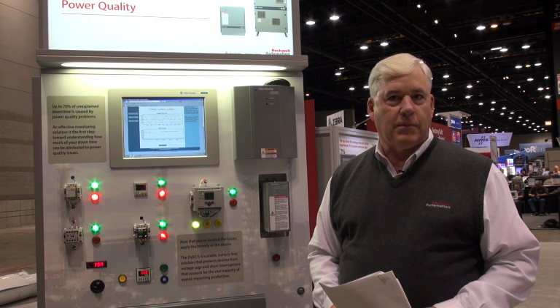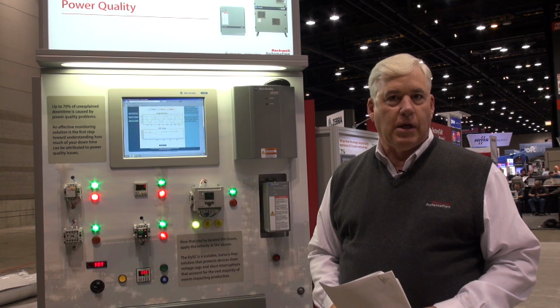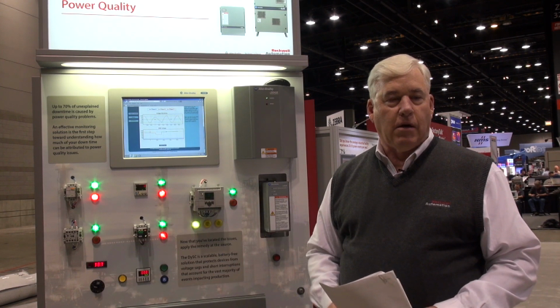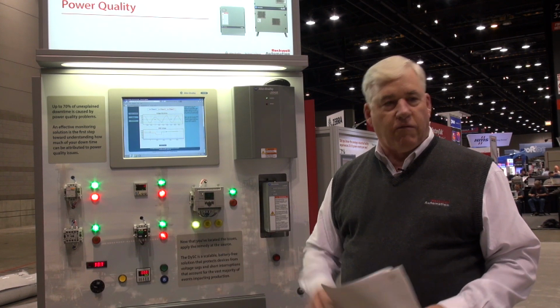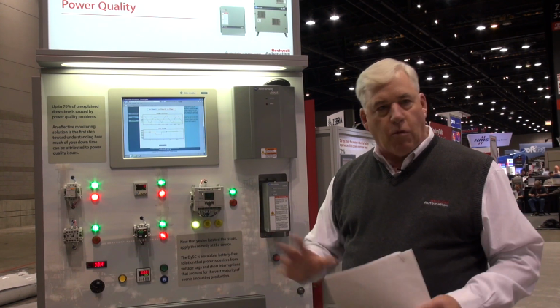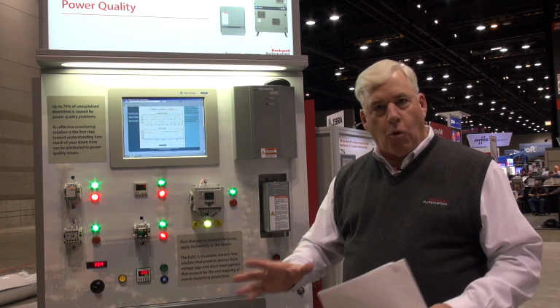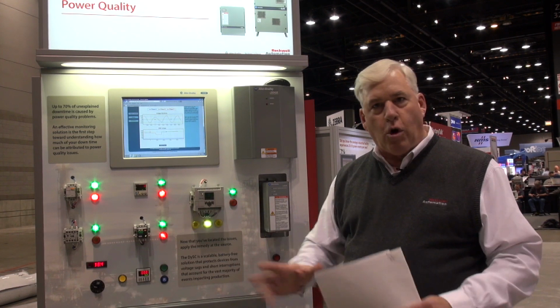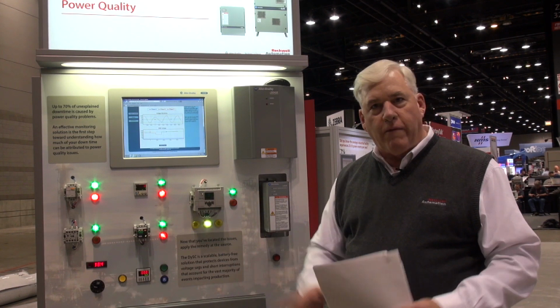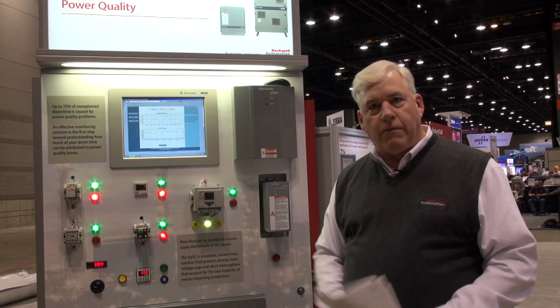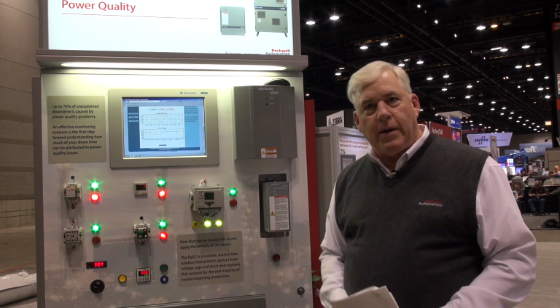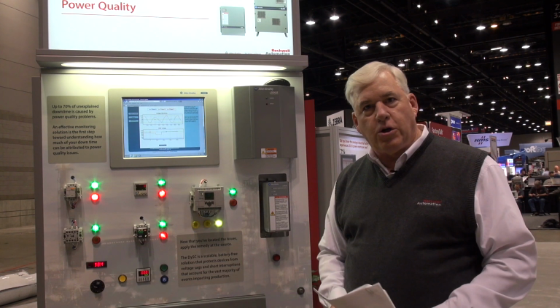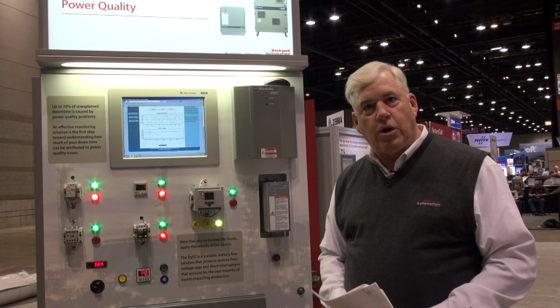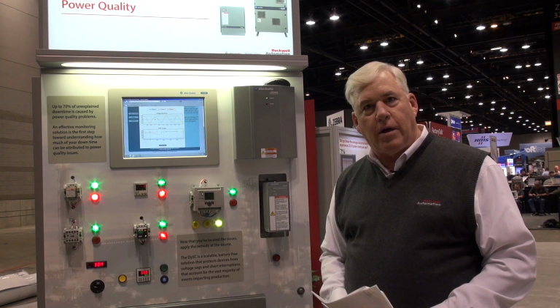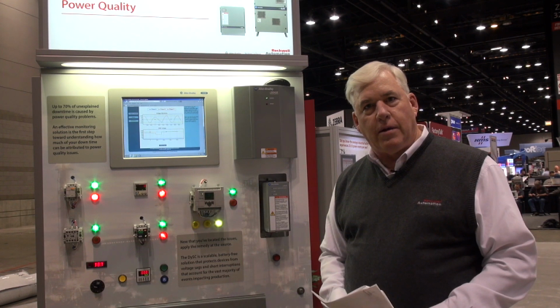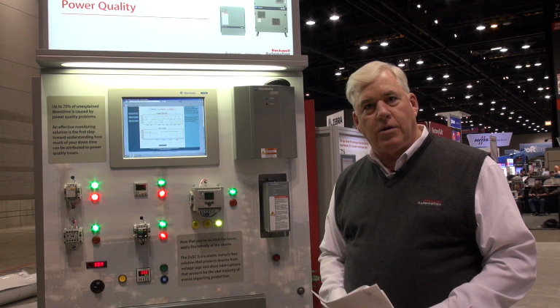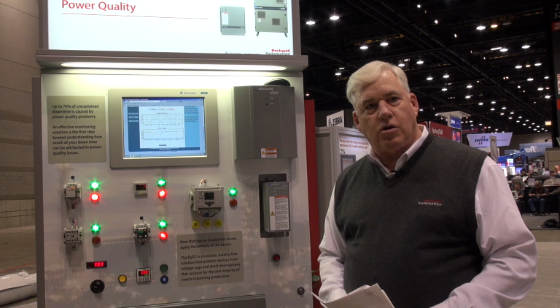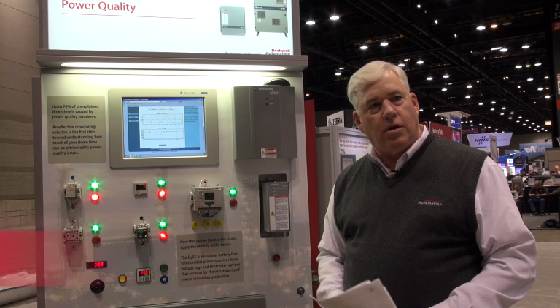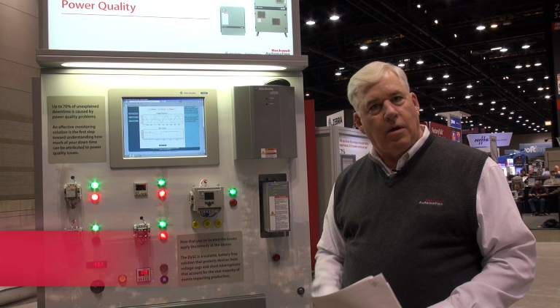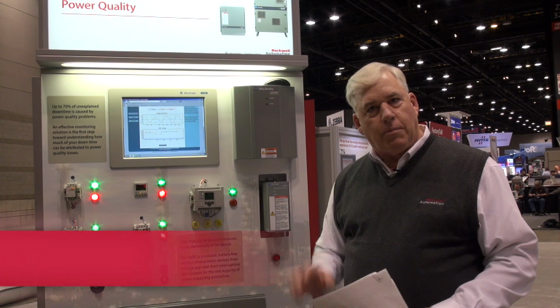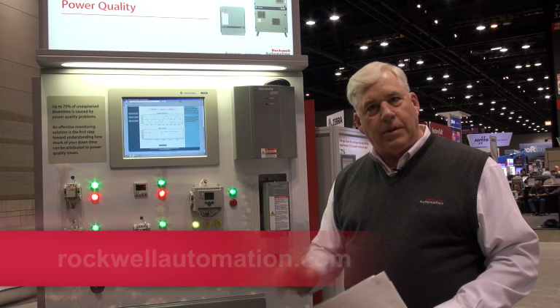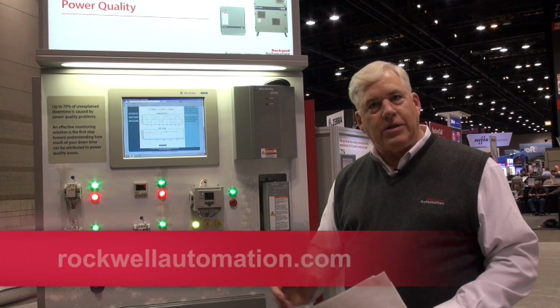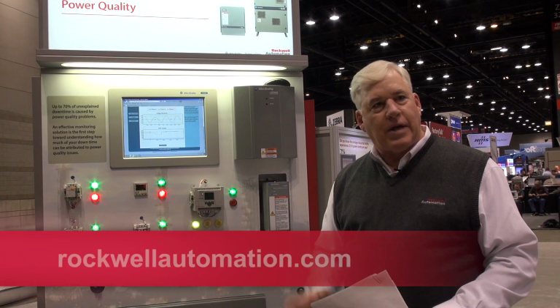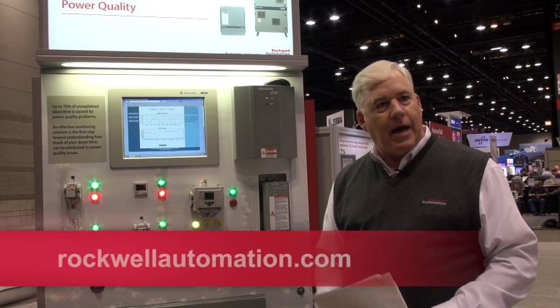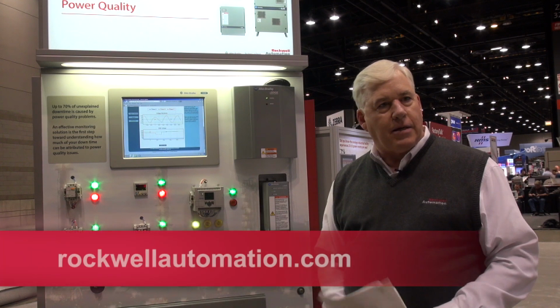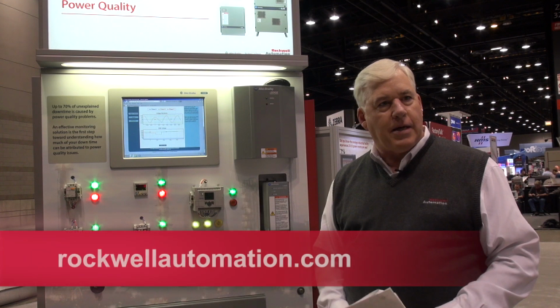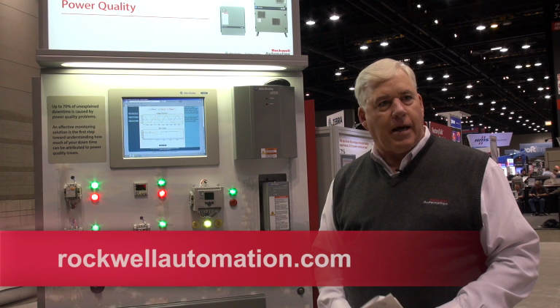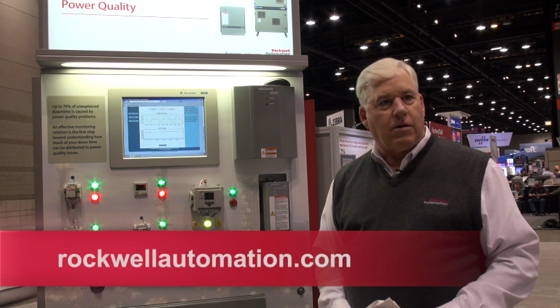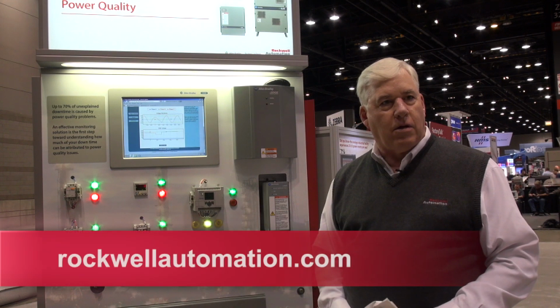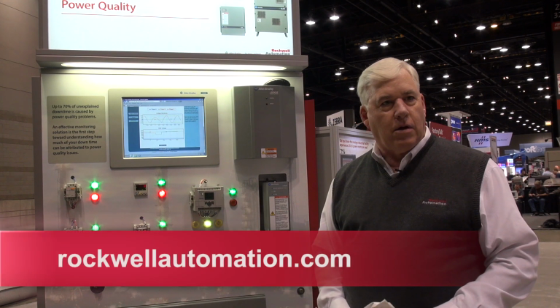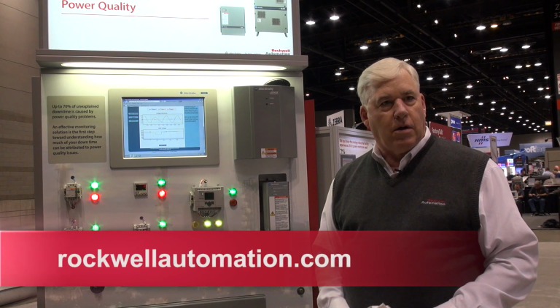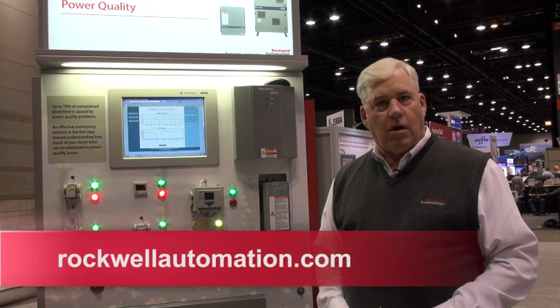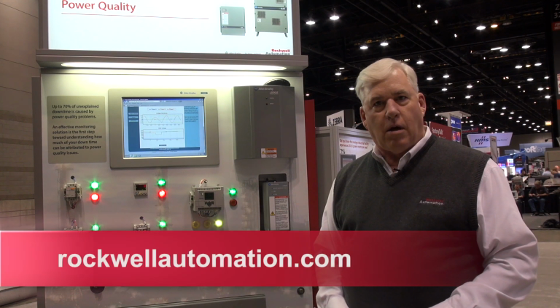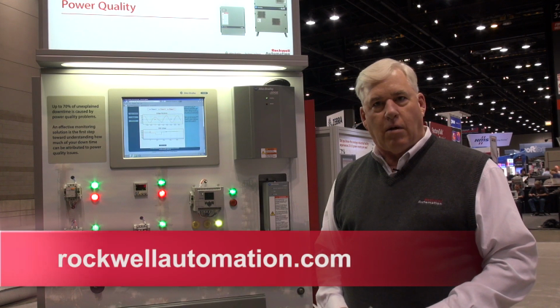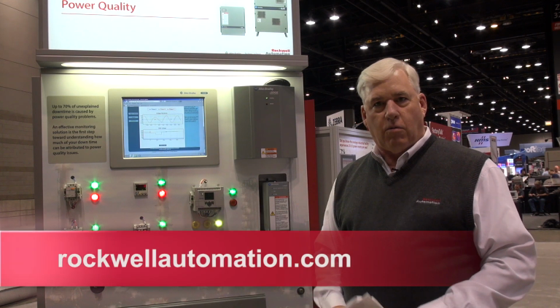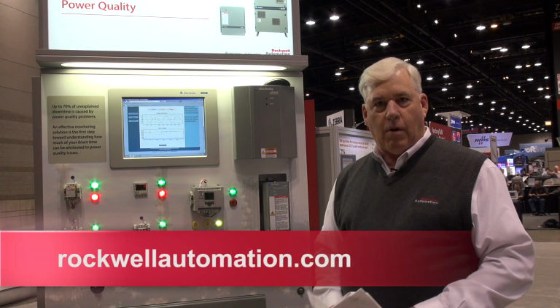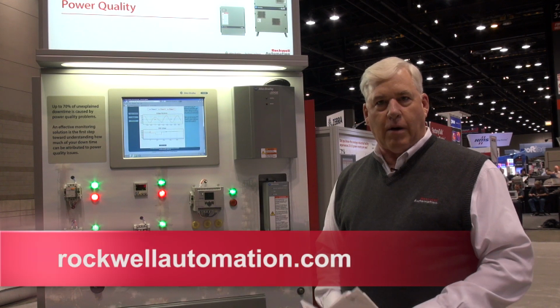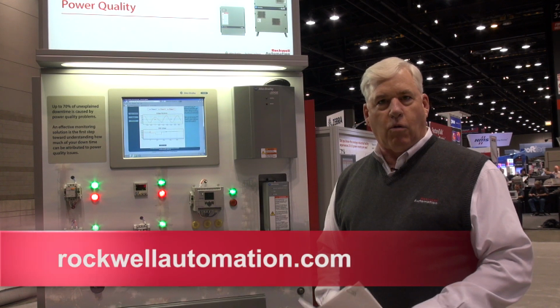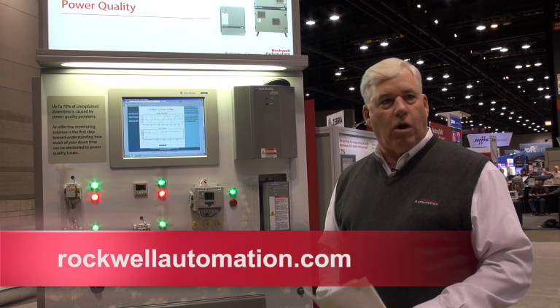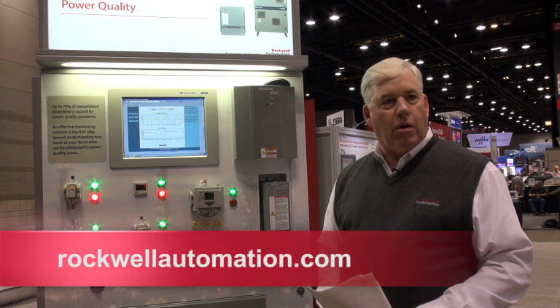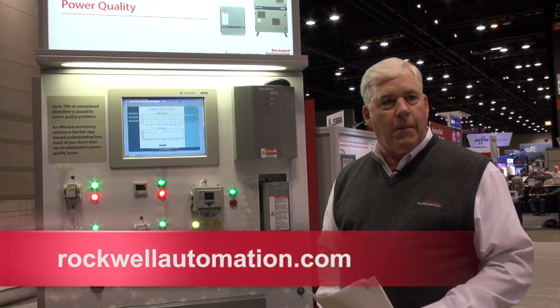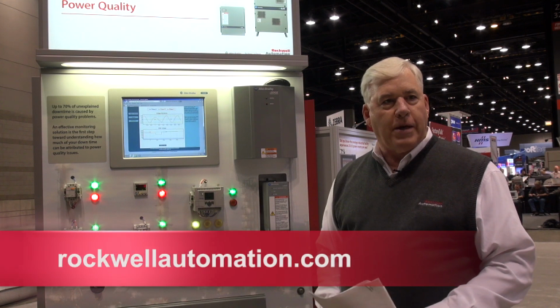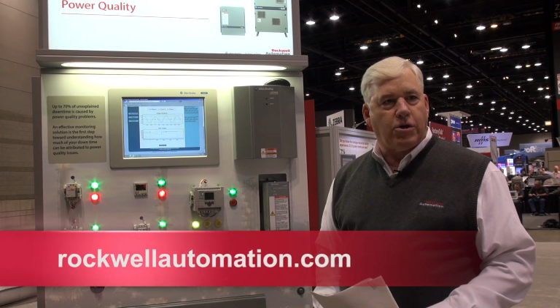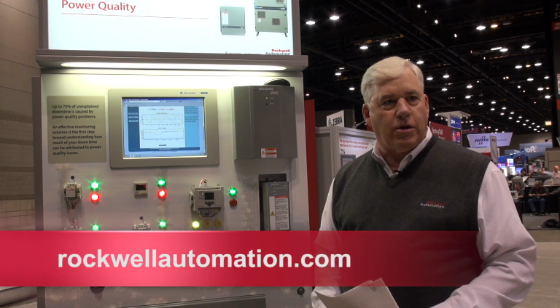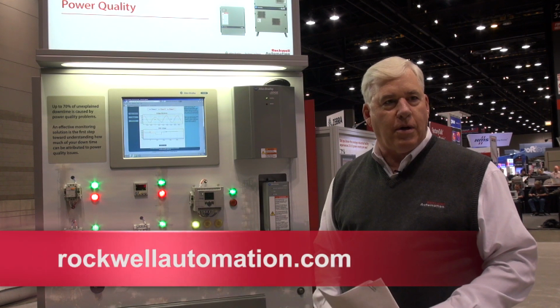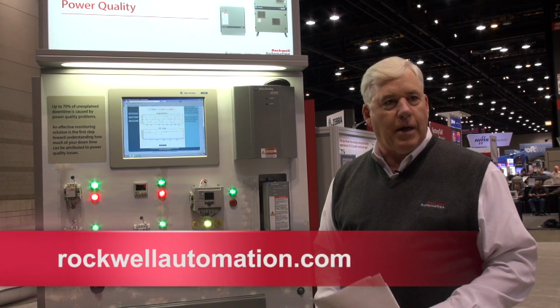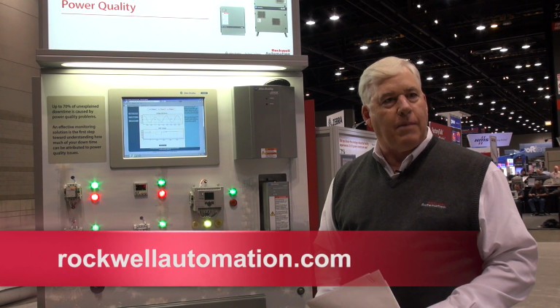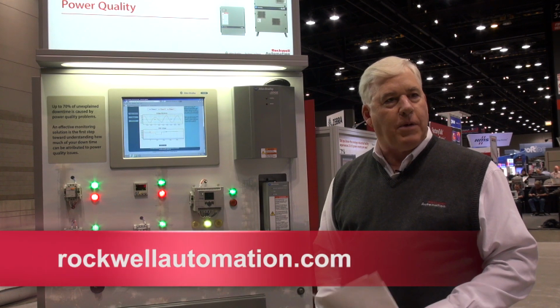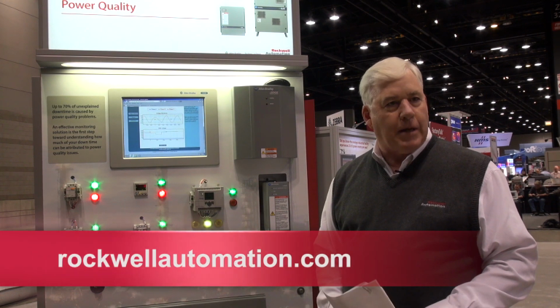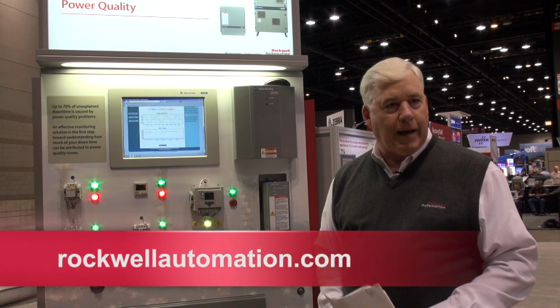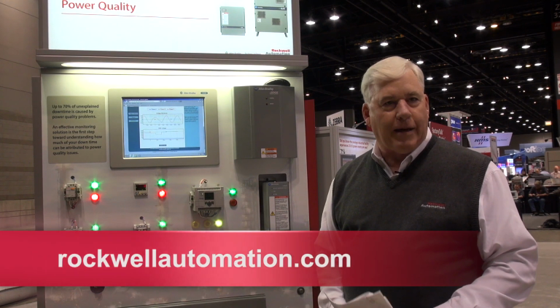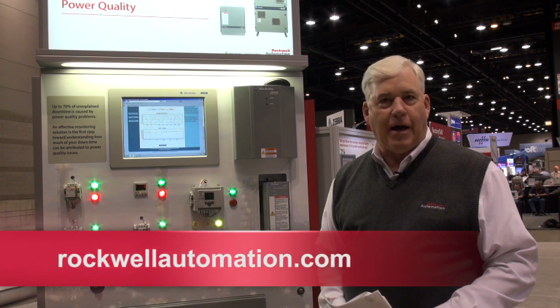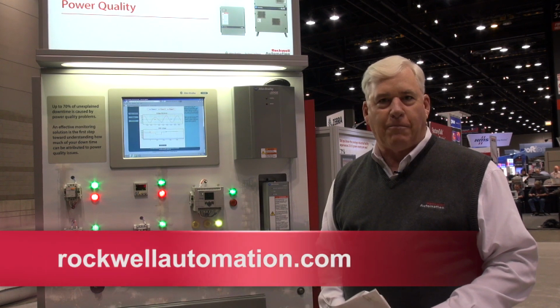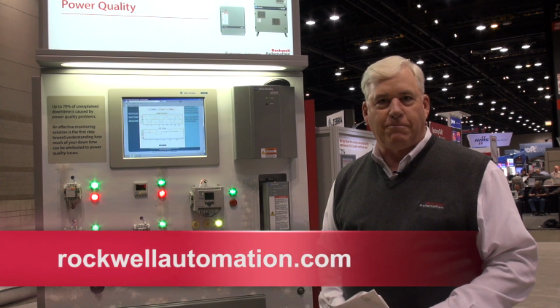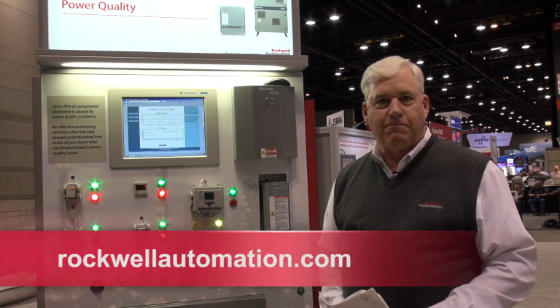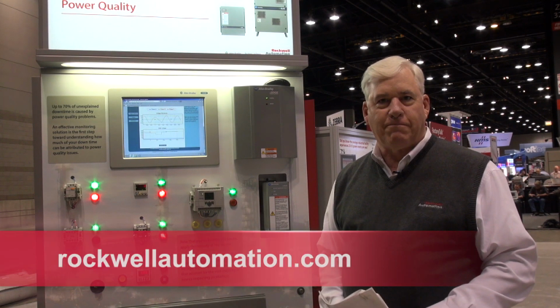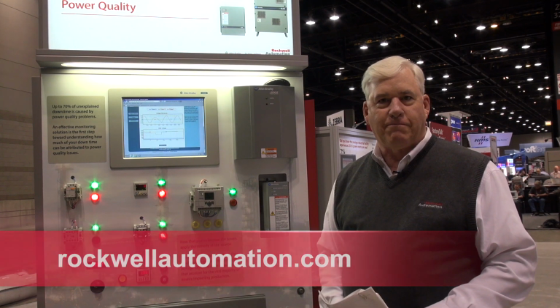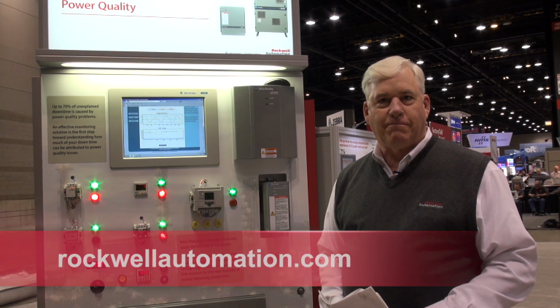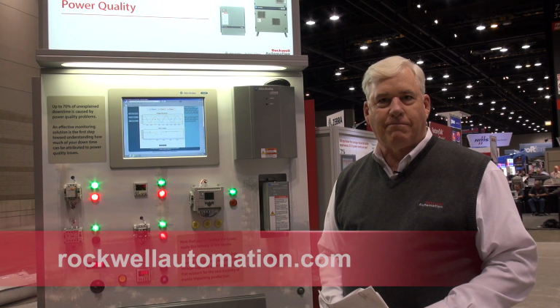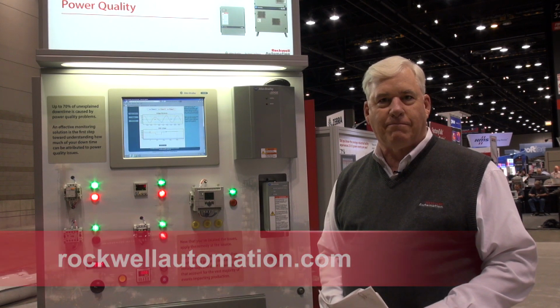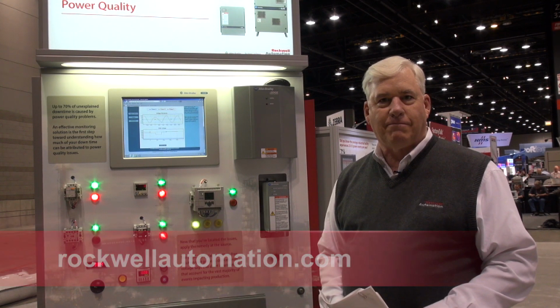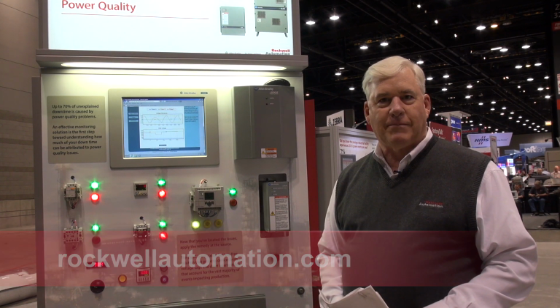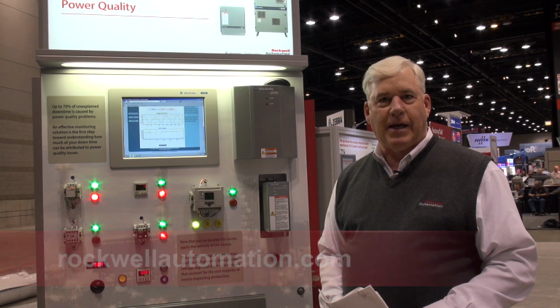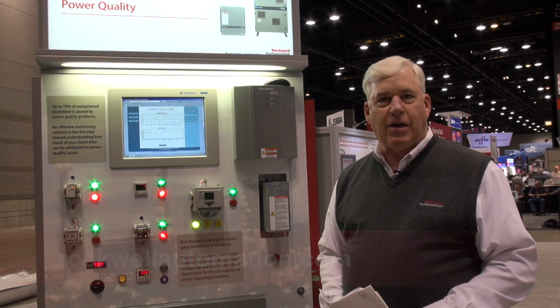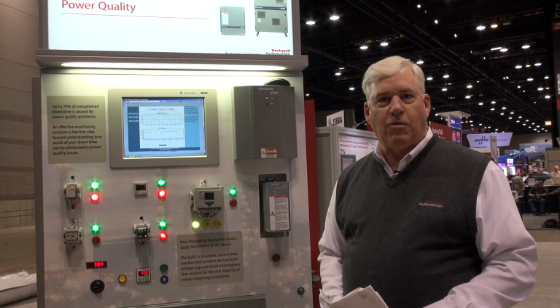For more information on this, please contact rockwellautomation.com. Thank you.